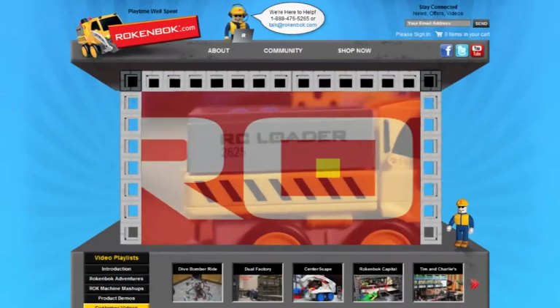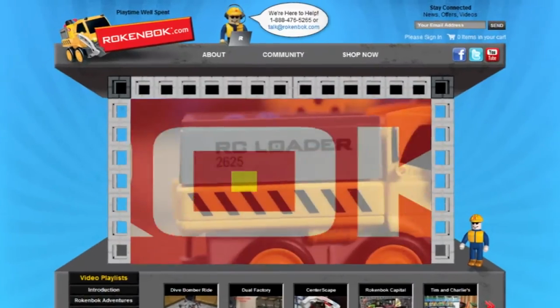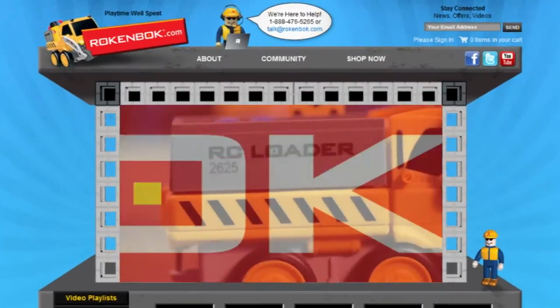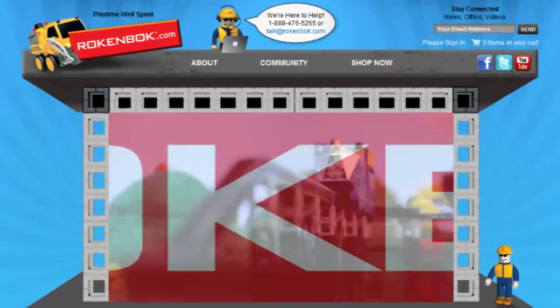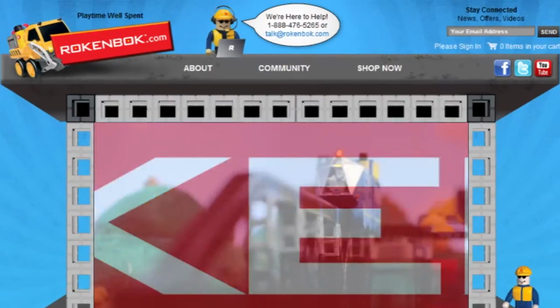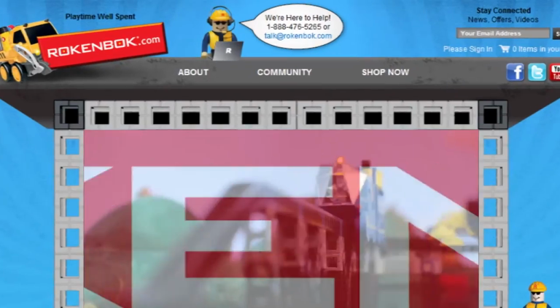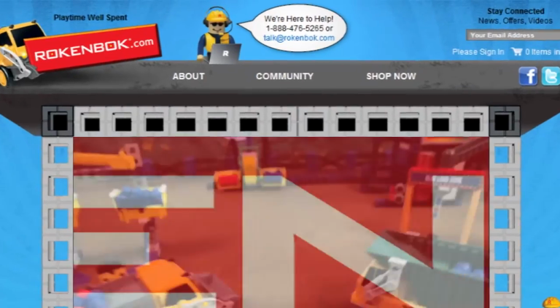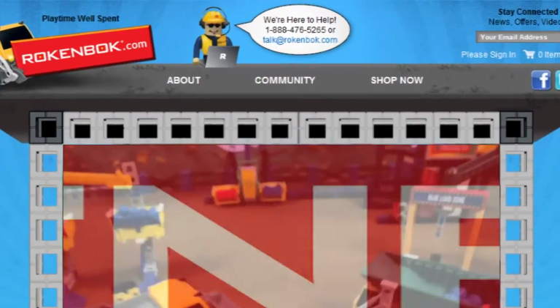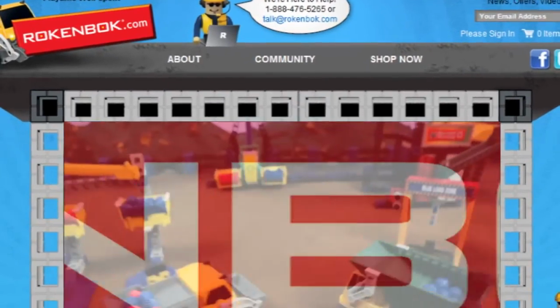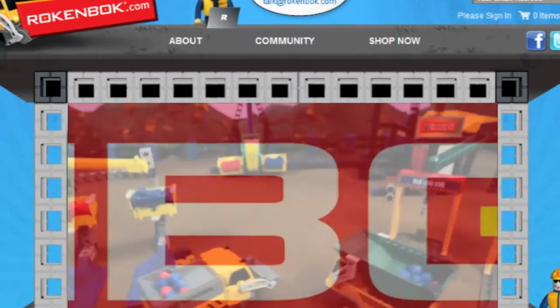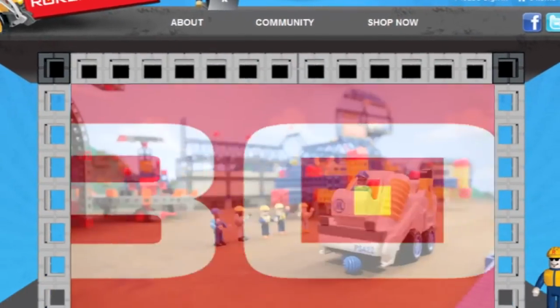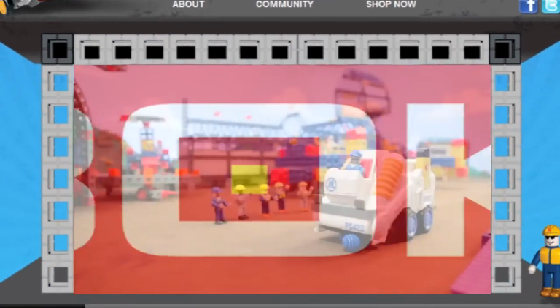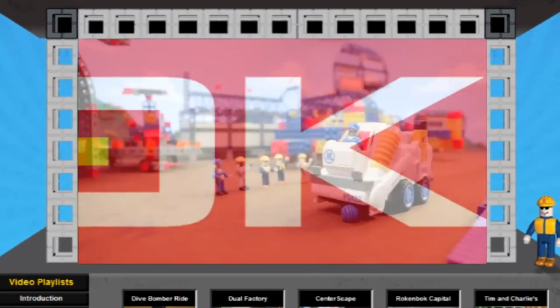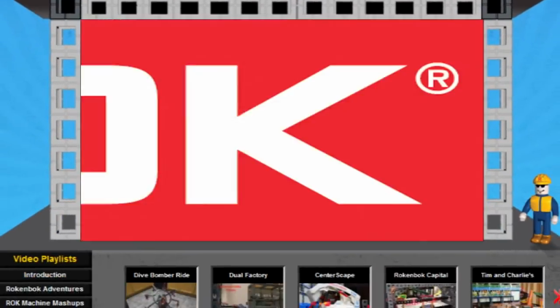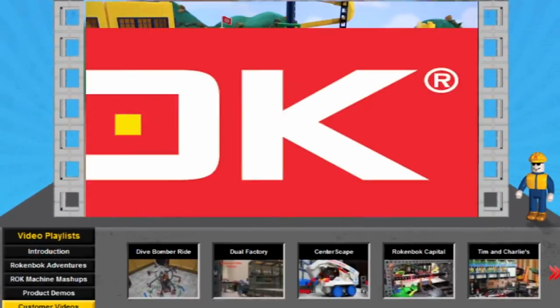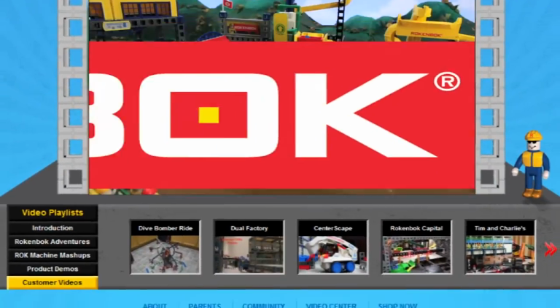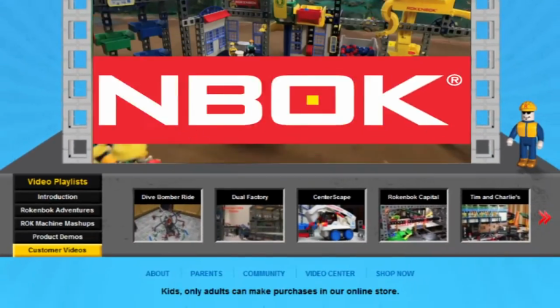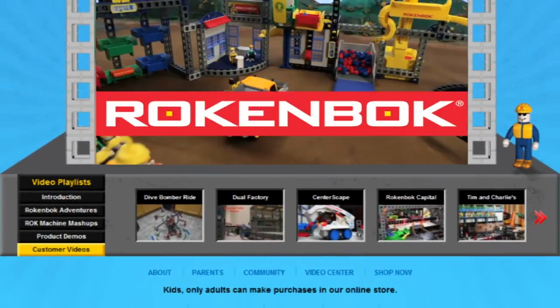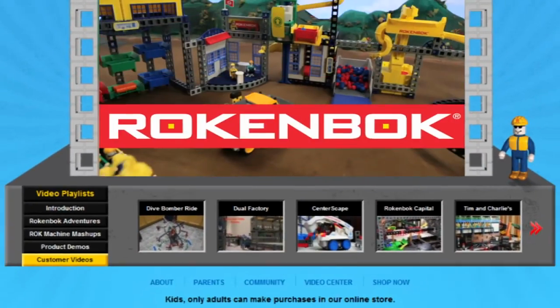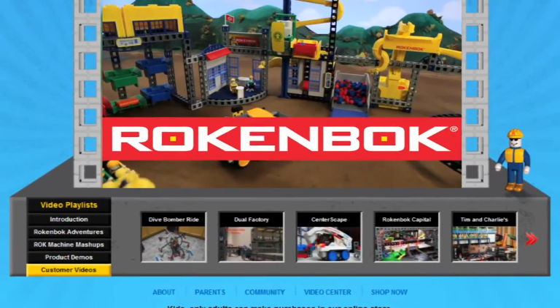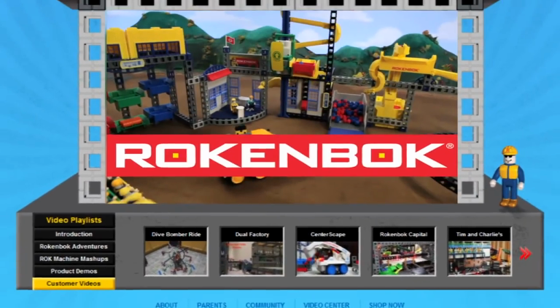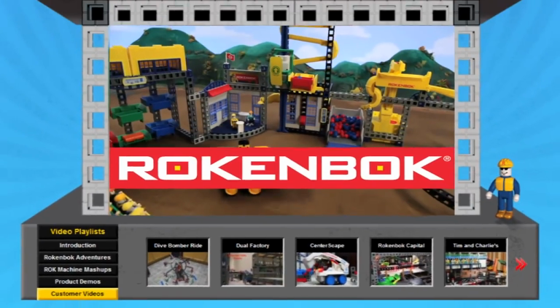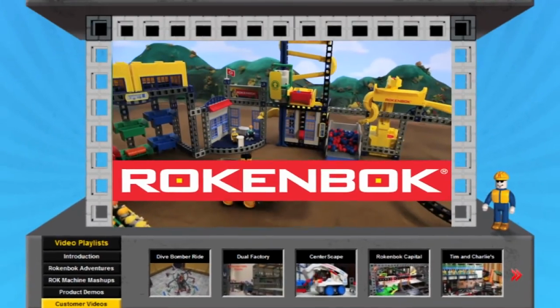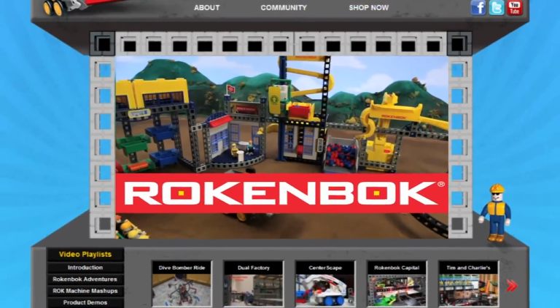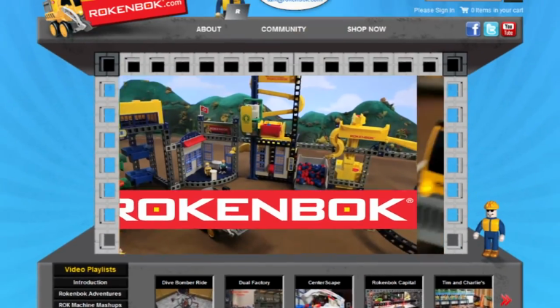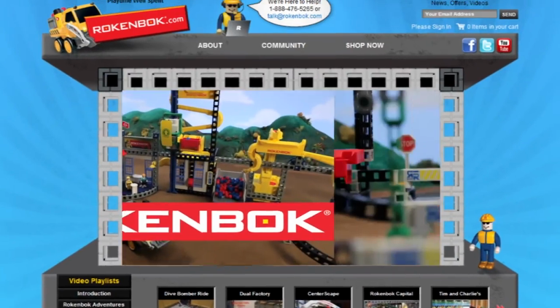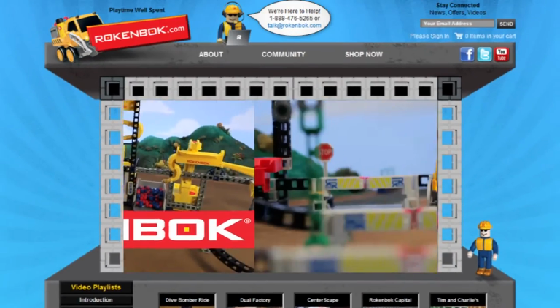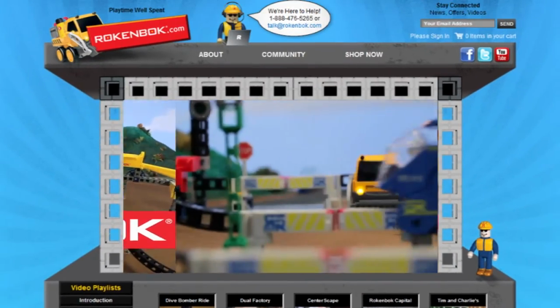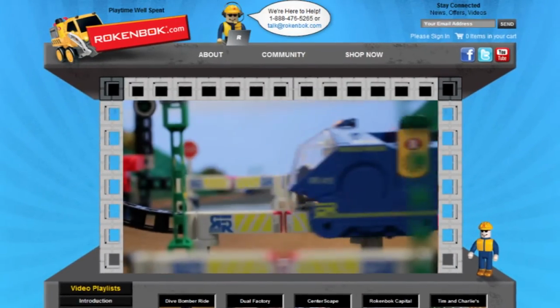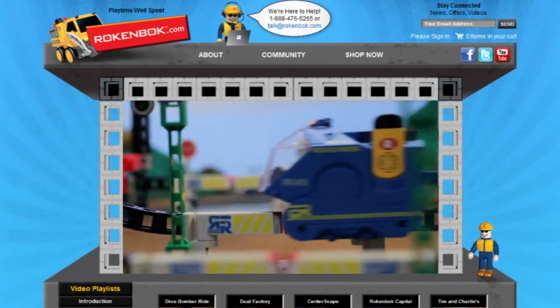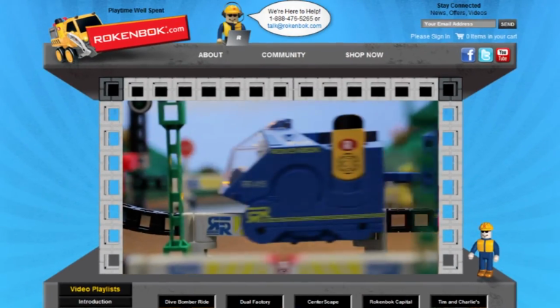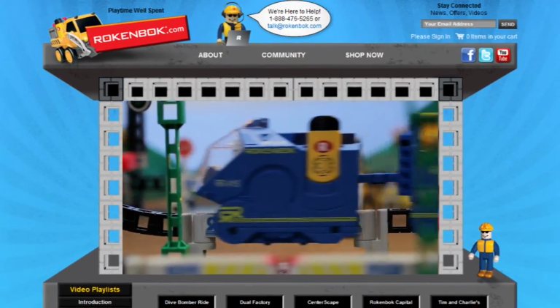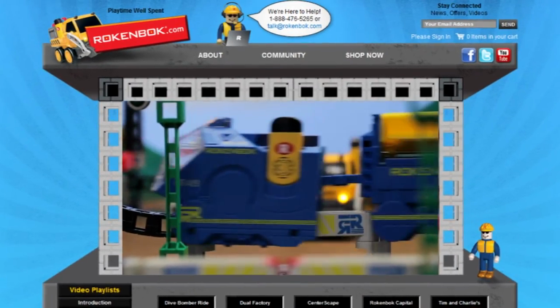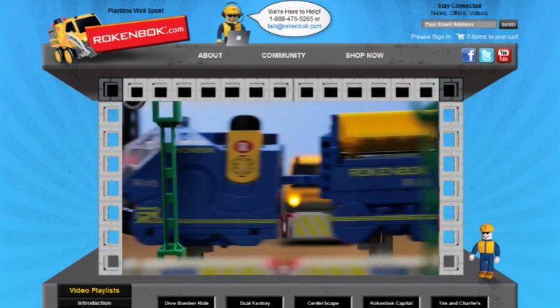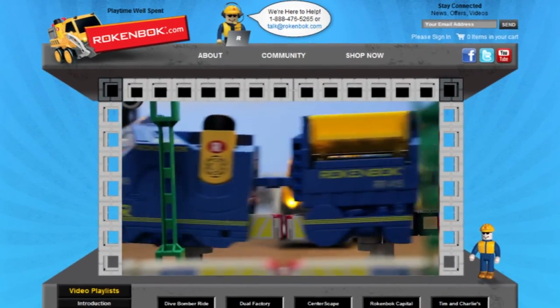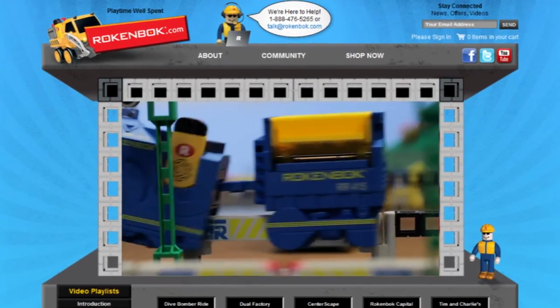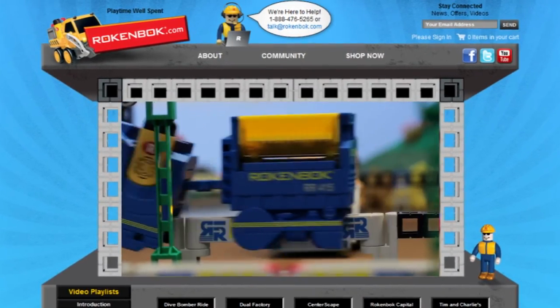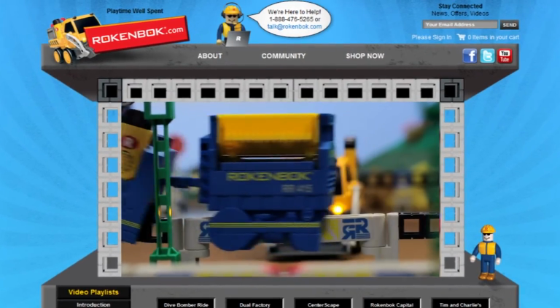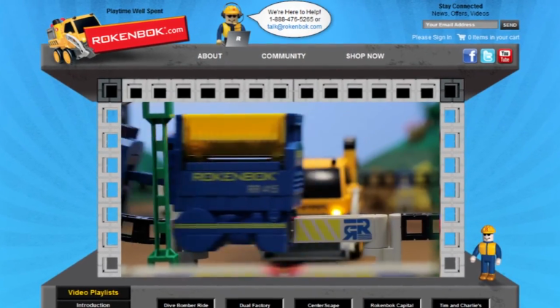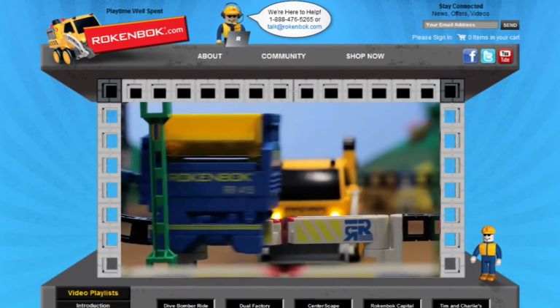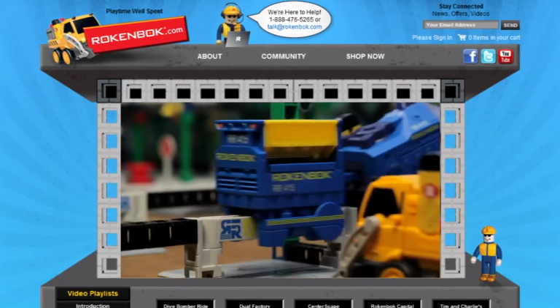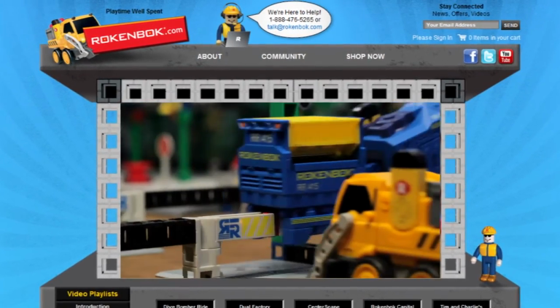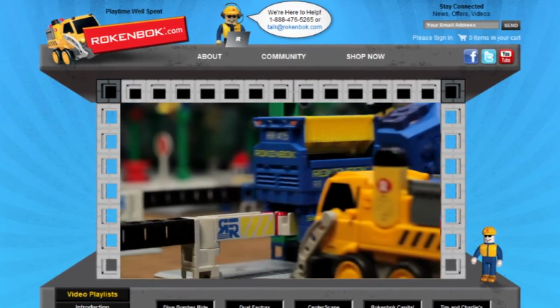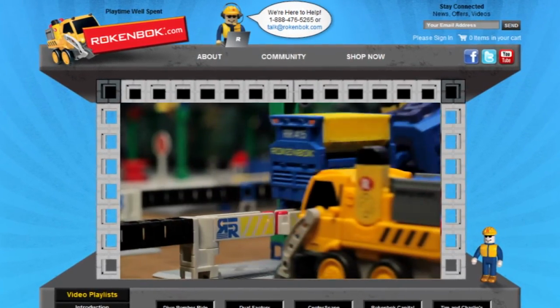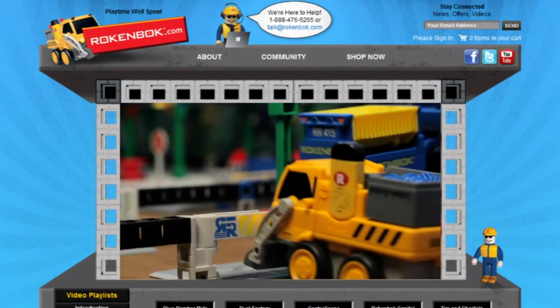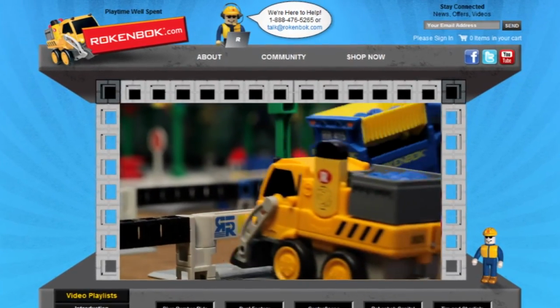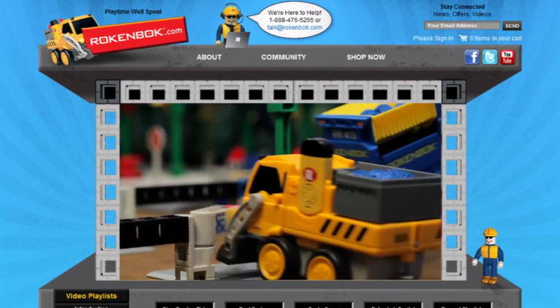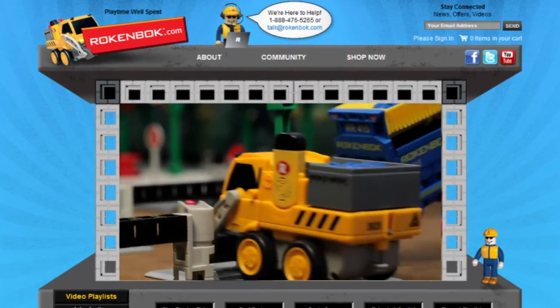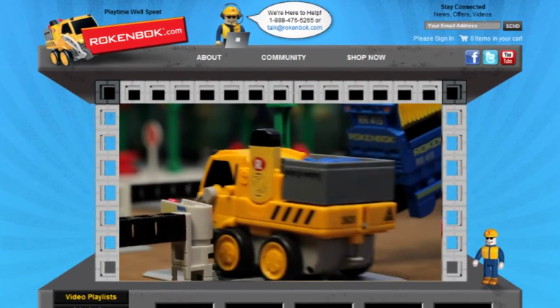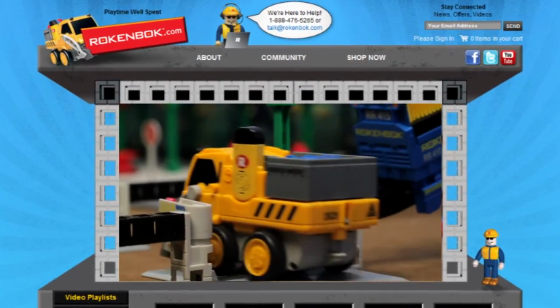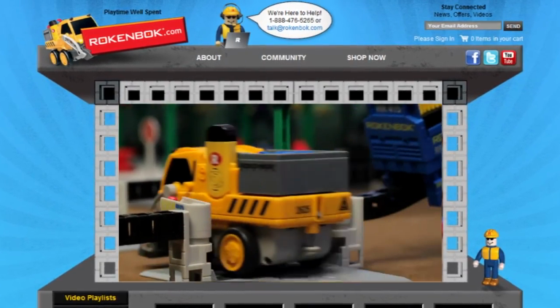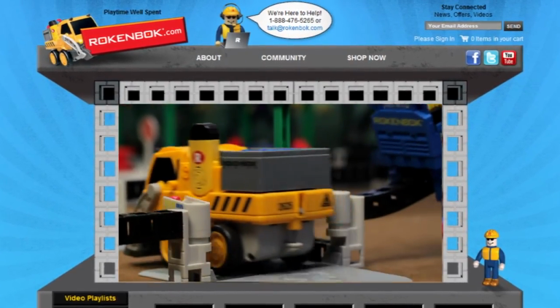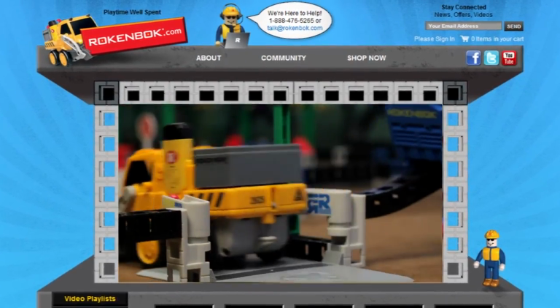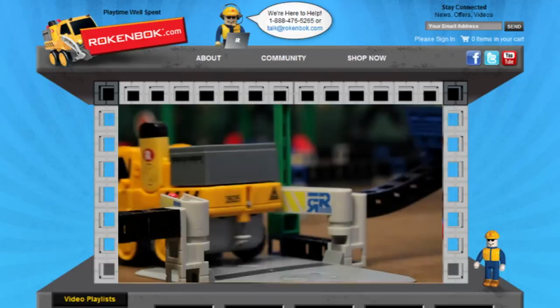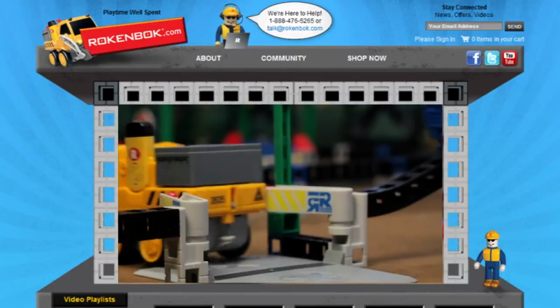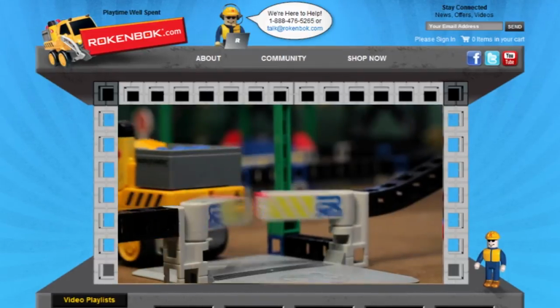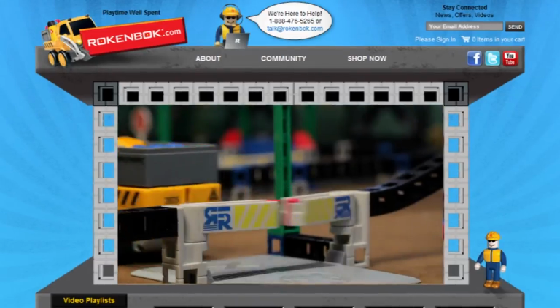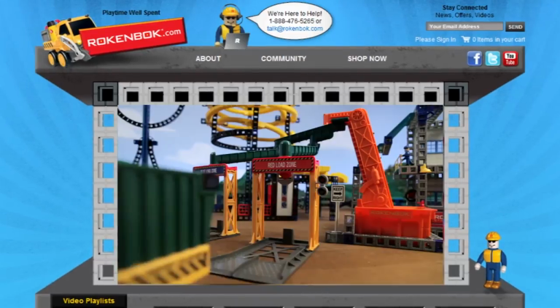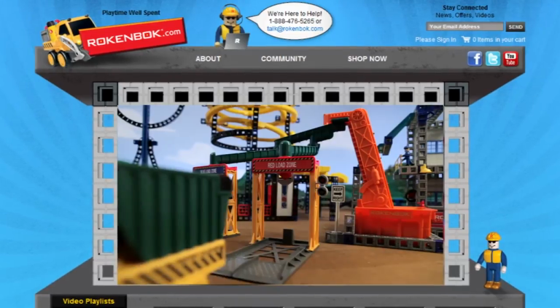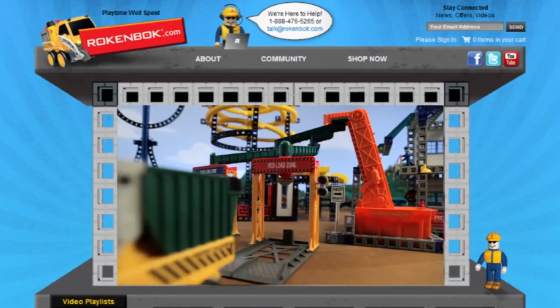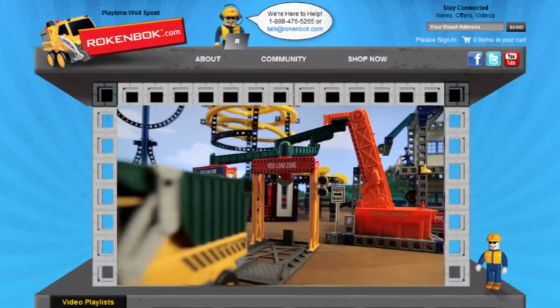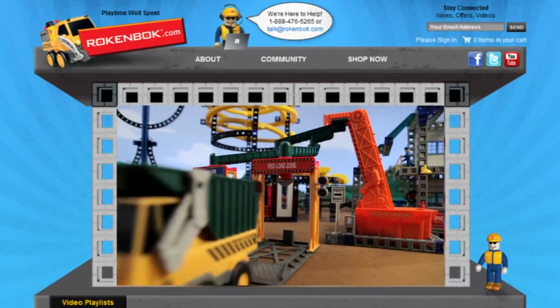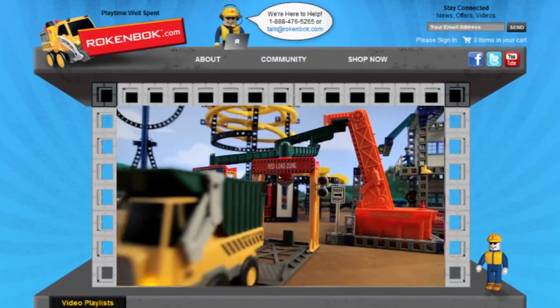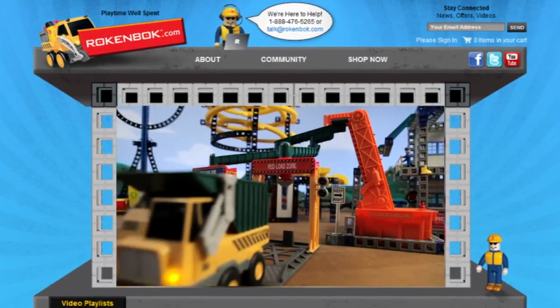You can get your own Skip Track and storage silo set at the Rockenbok eStore. Visit rockenbok.com for more information.